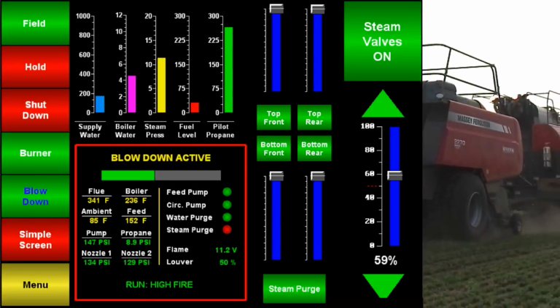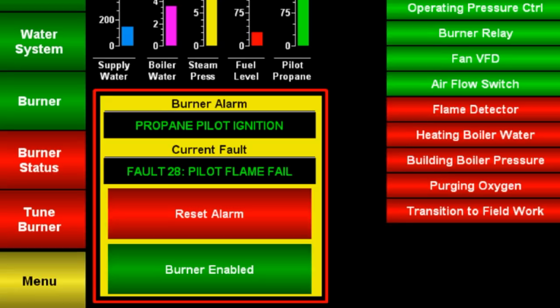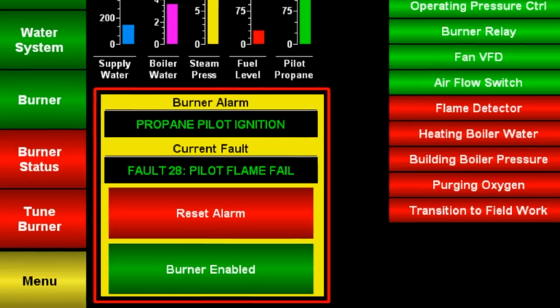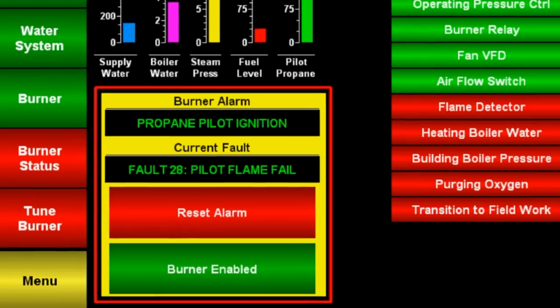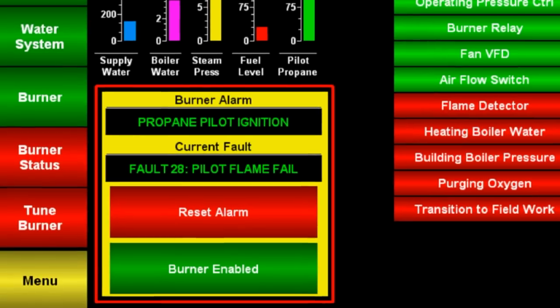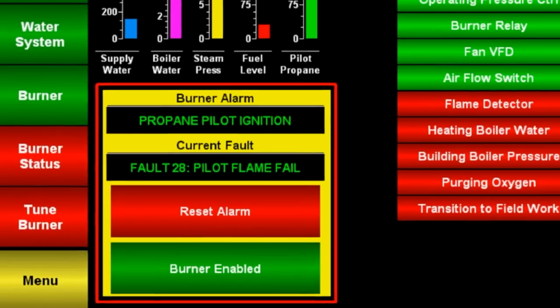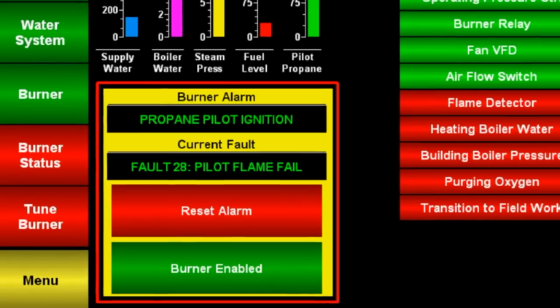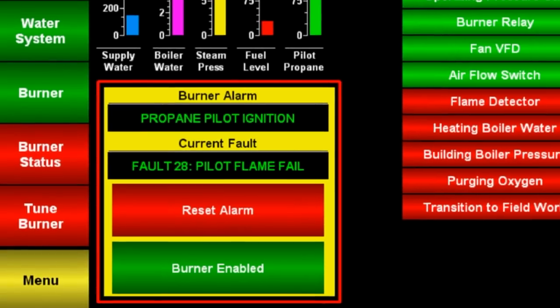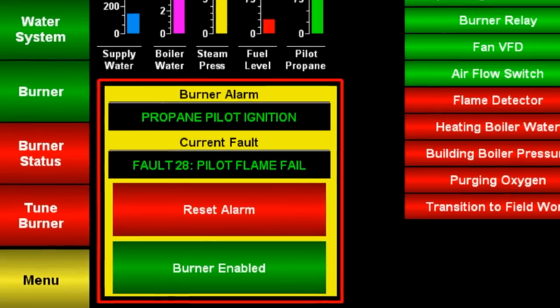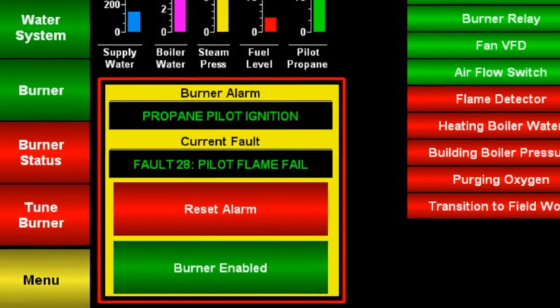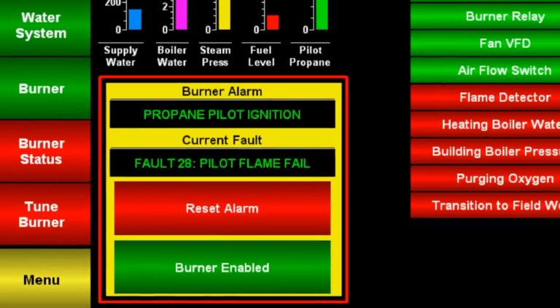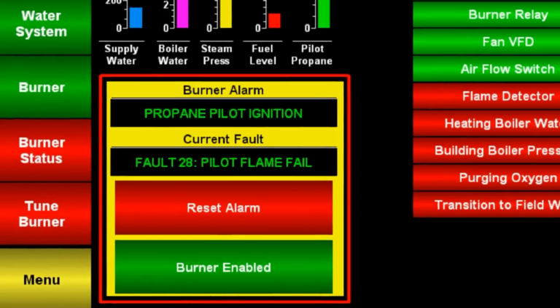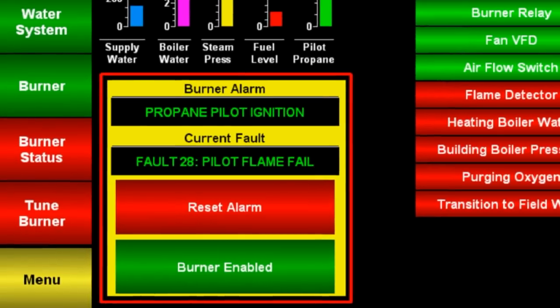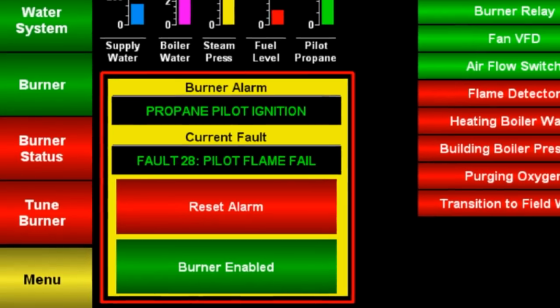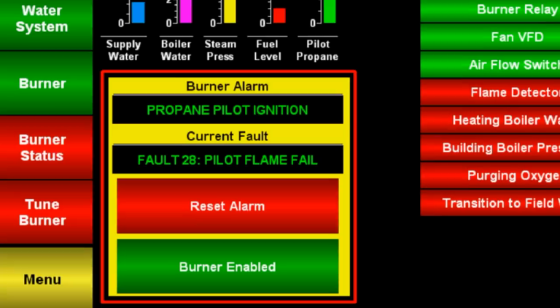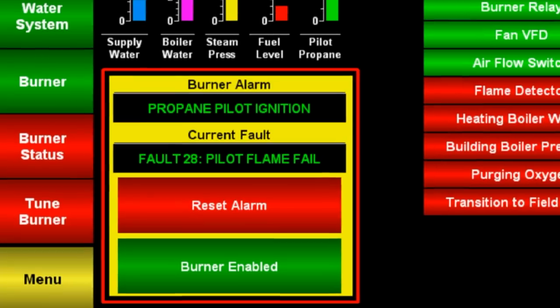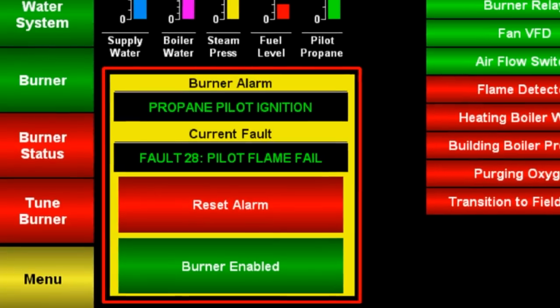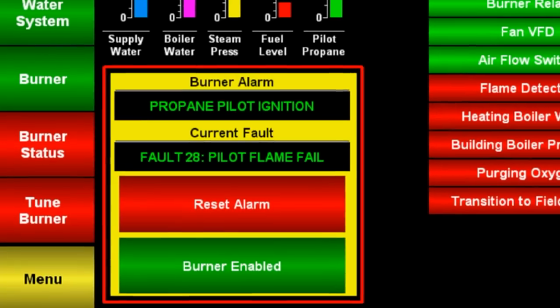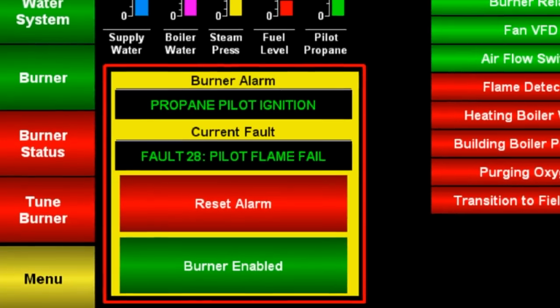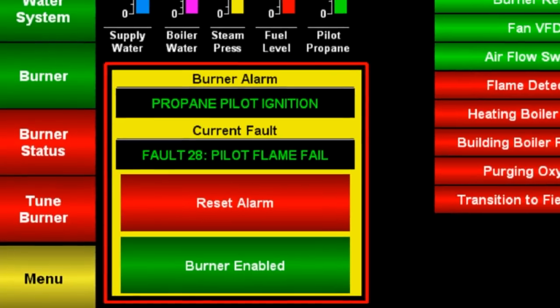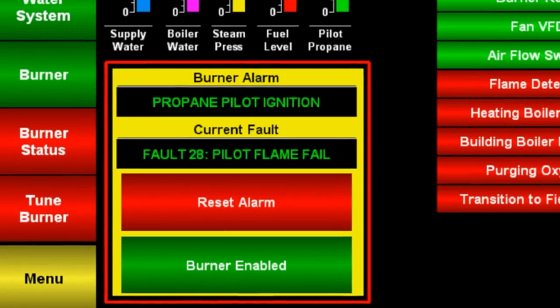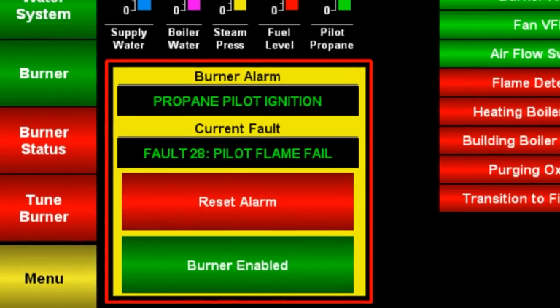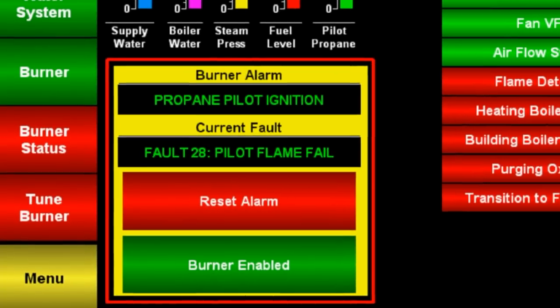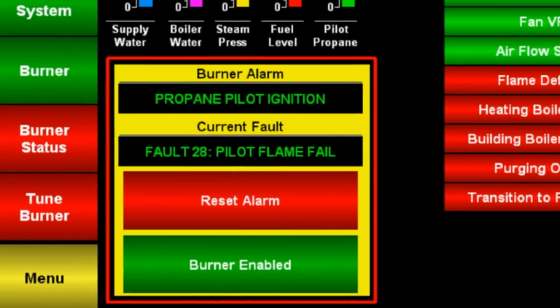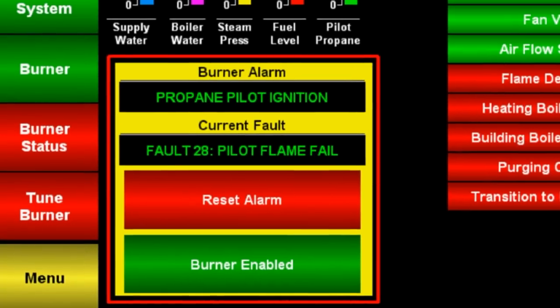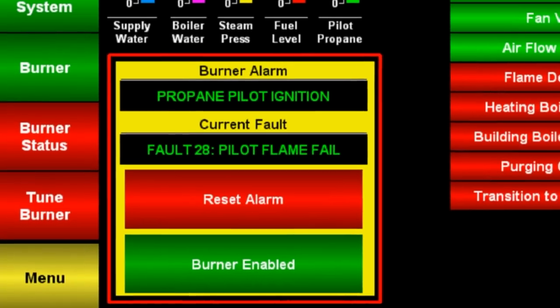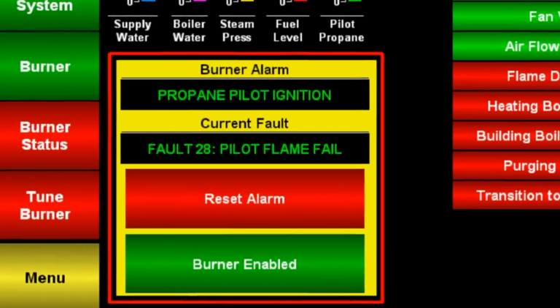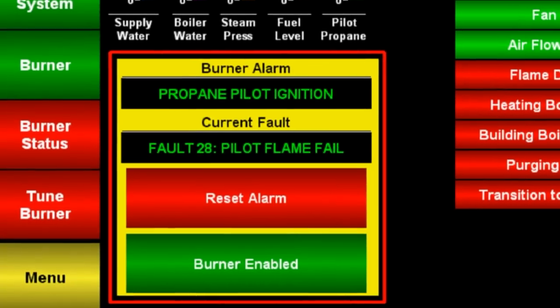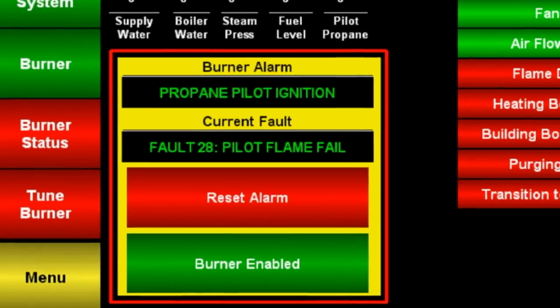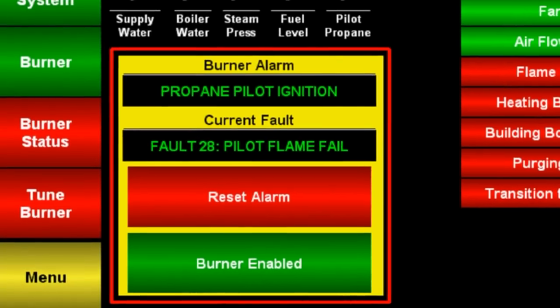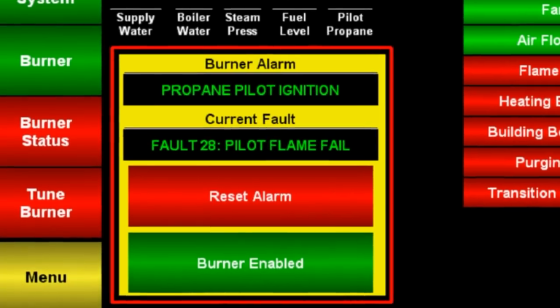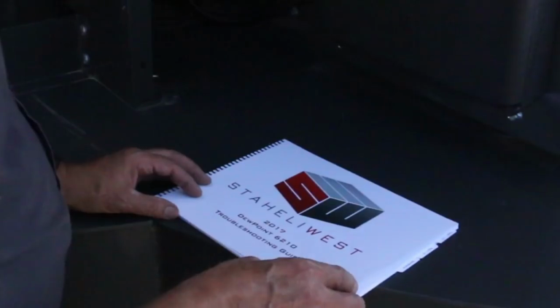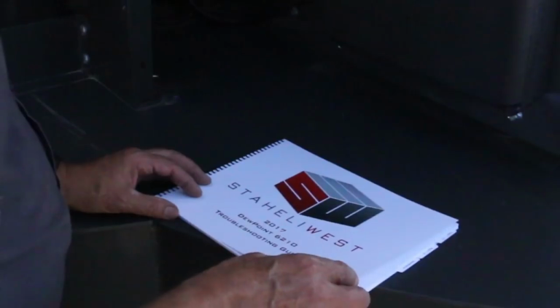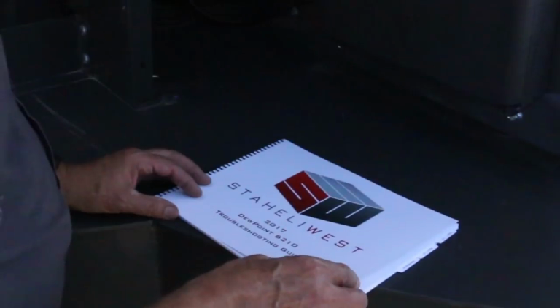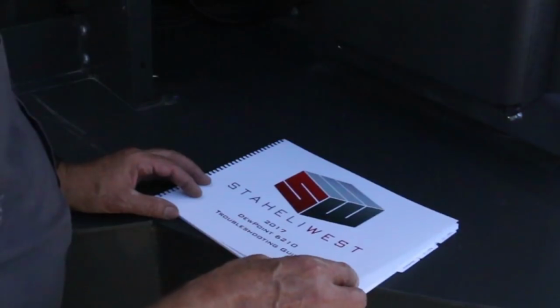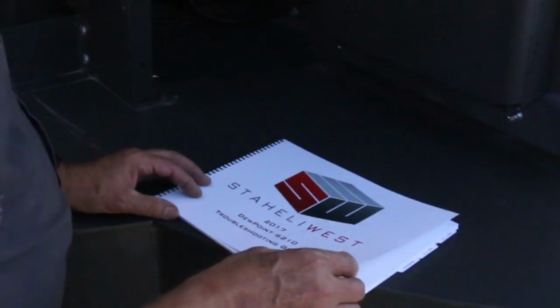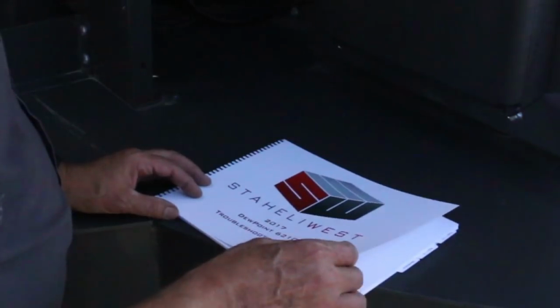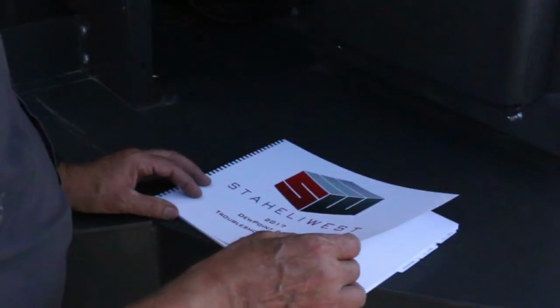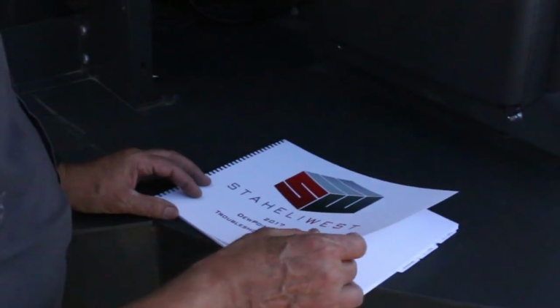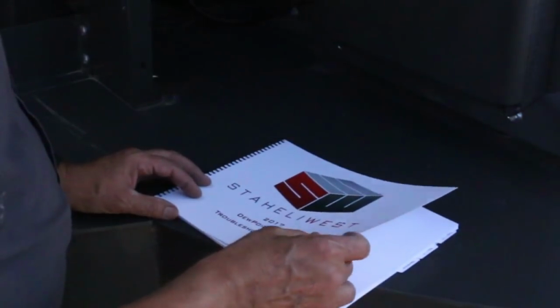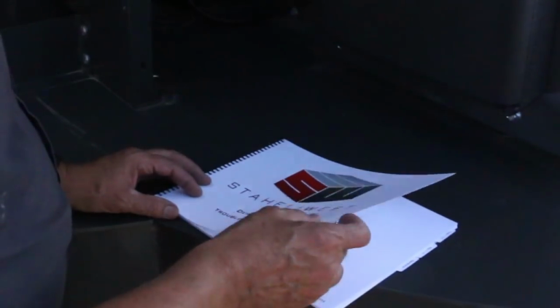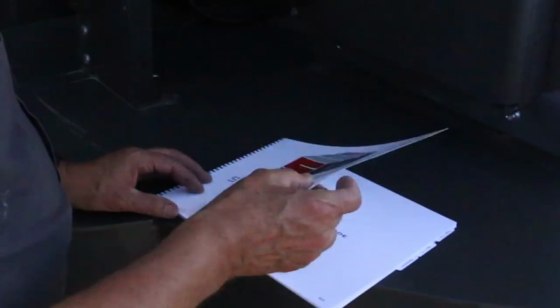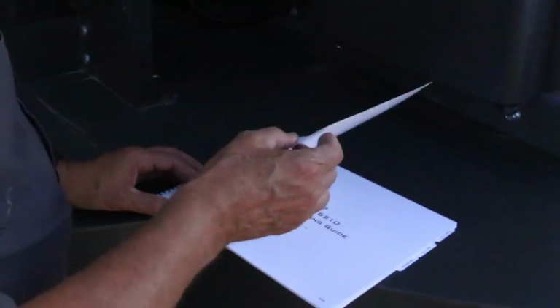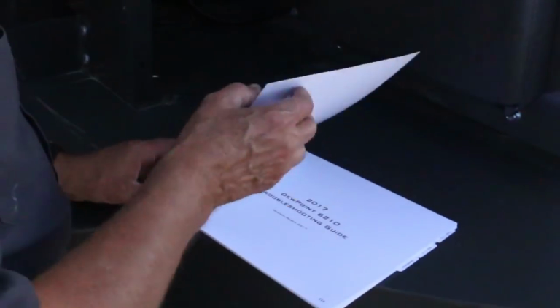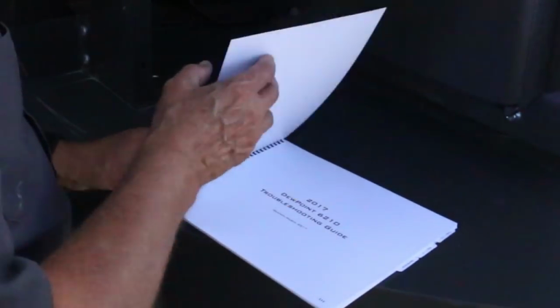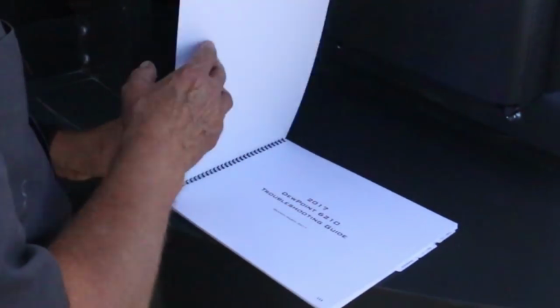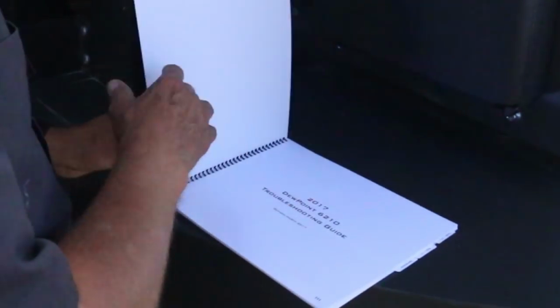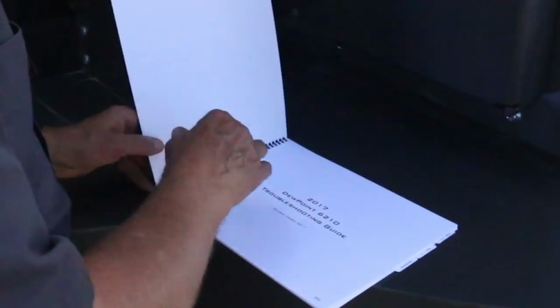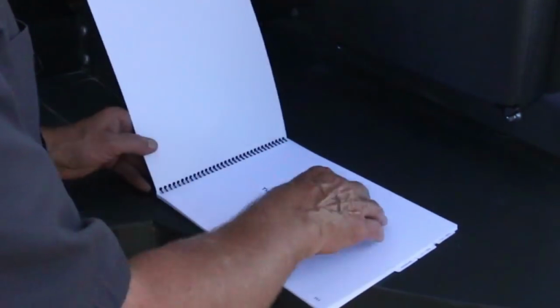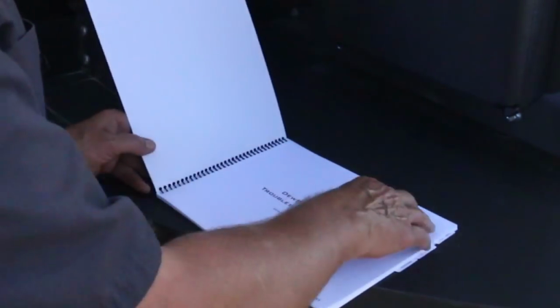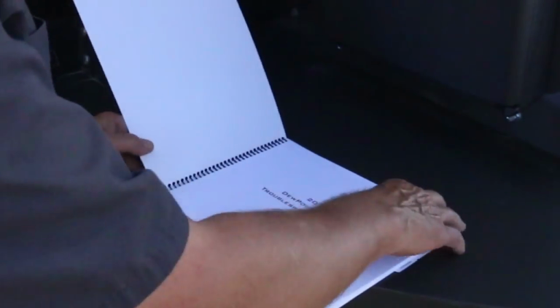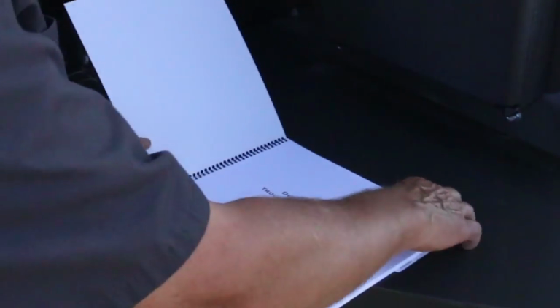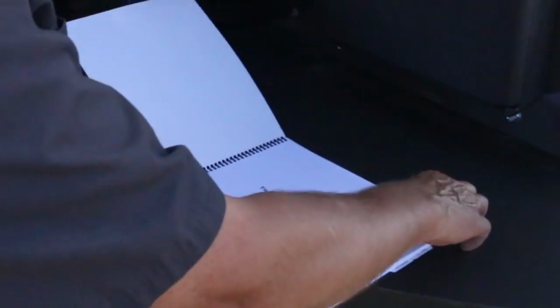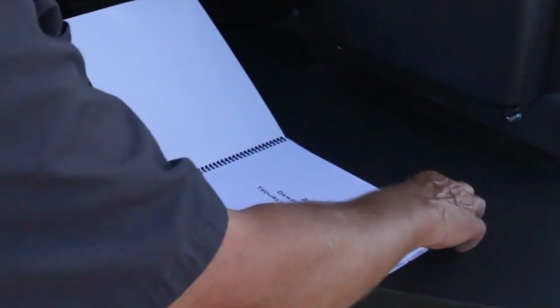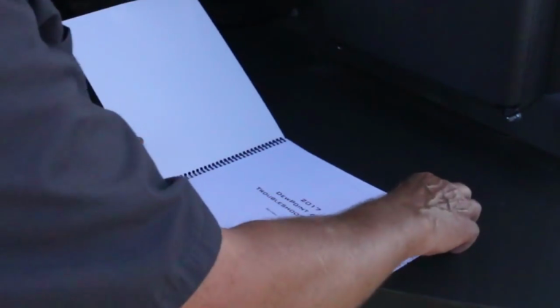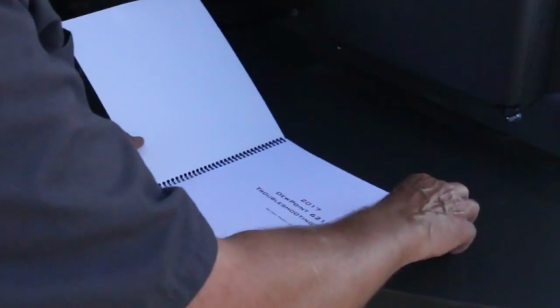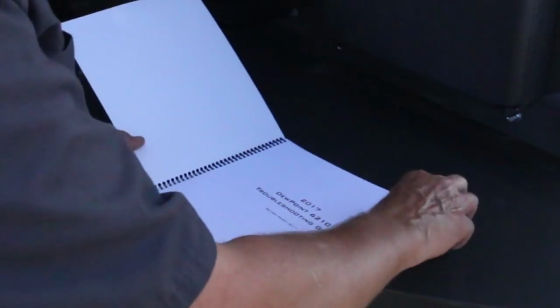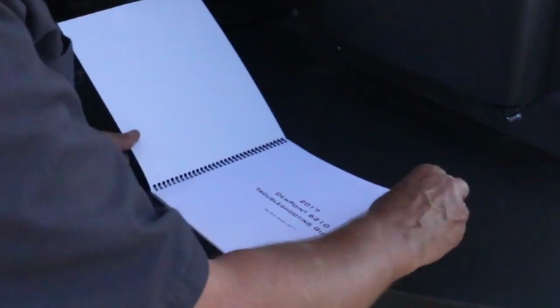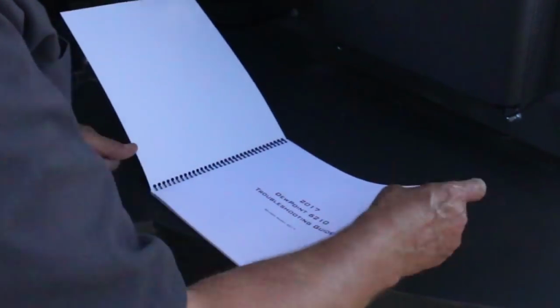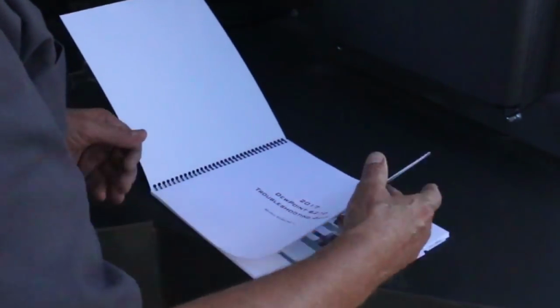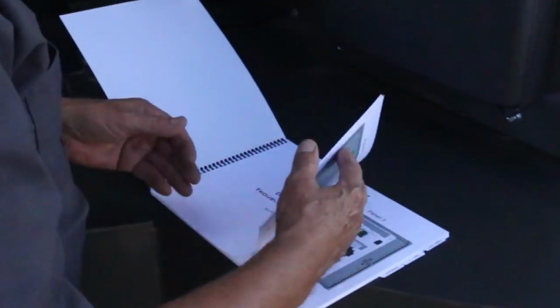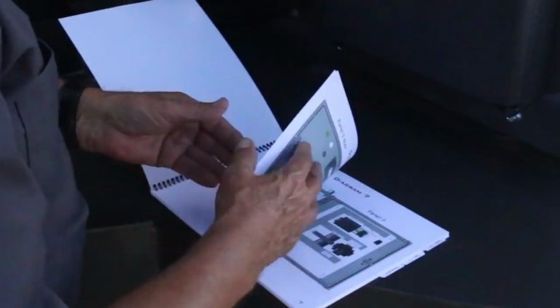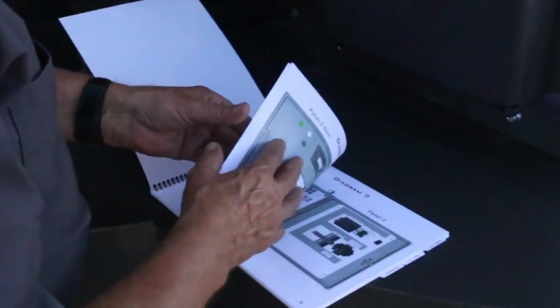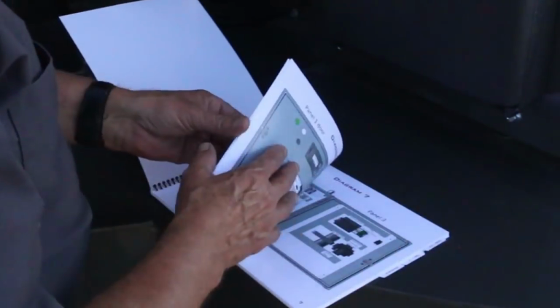If a fault appears on the screen, consult the troubleshooting guide to fix the problem or call your dealer.